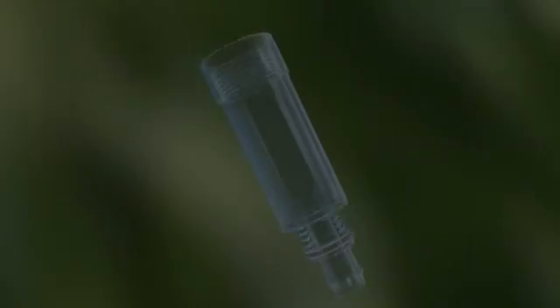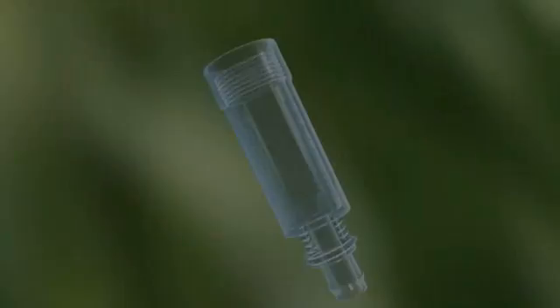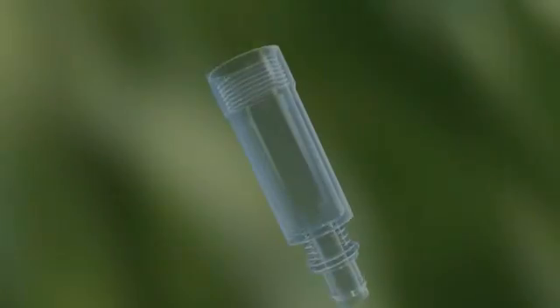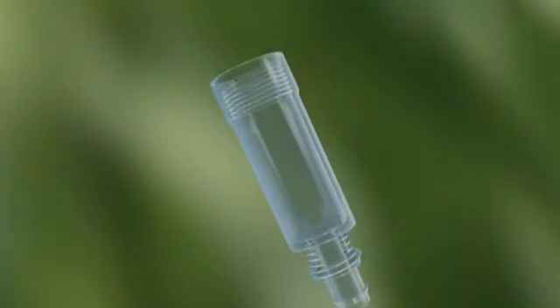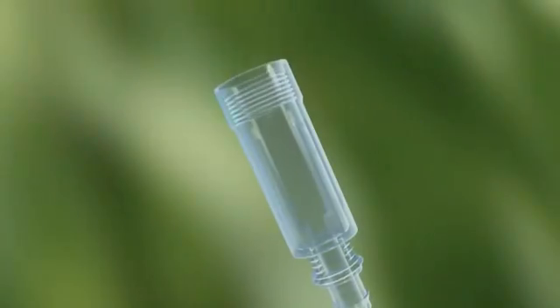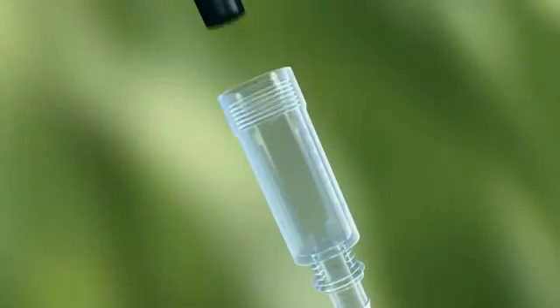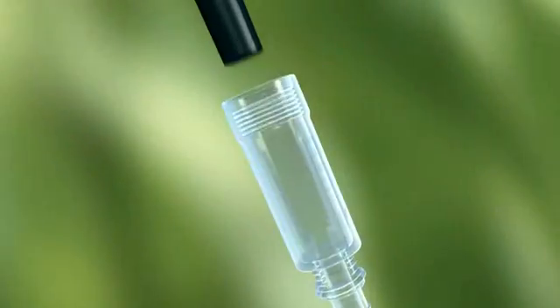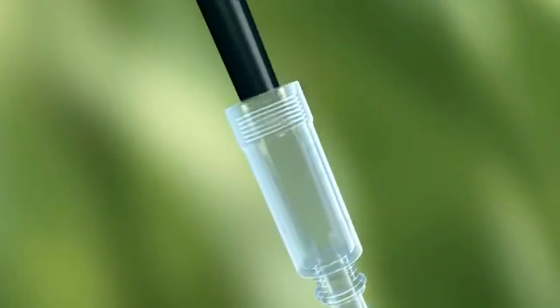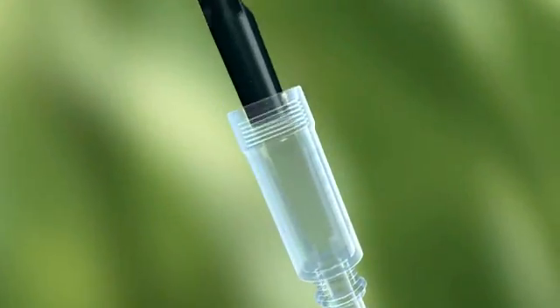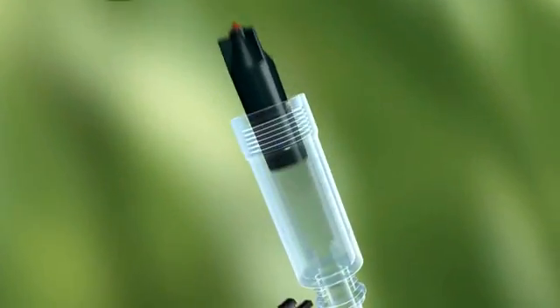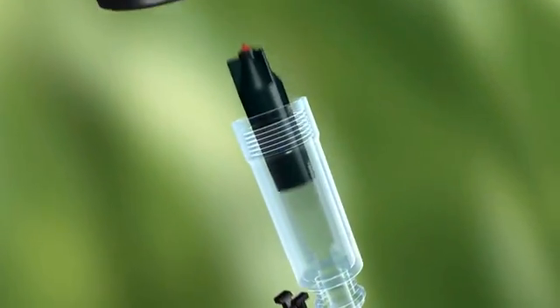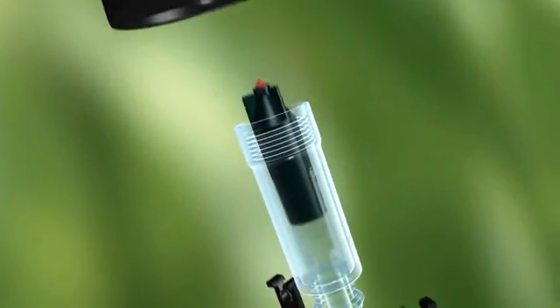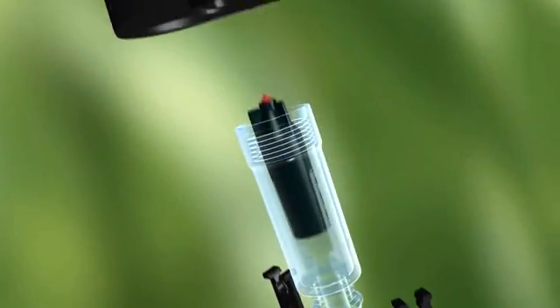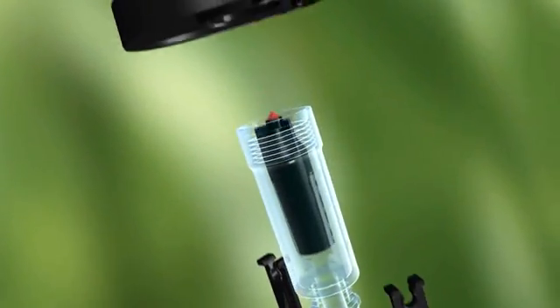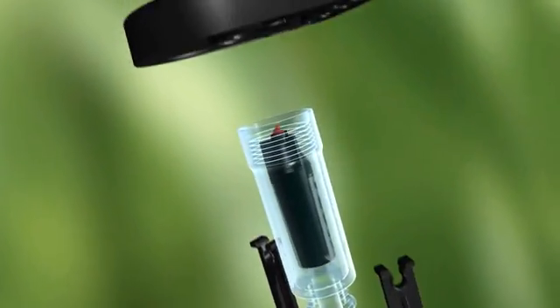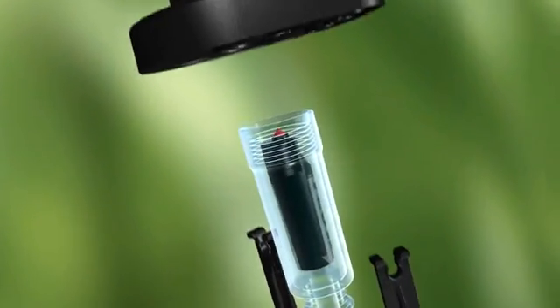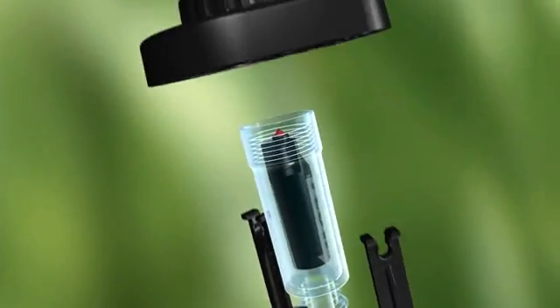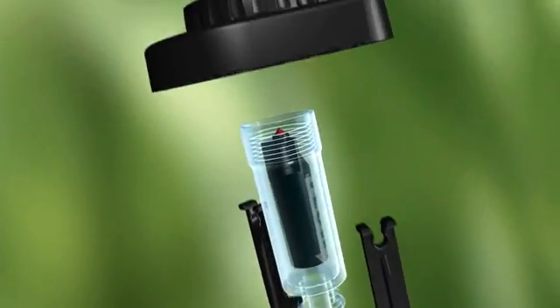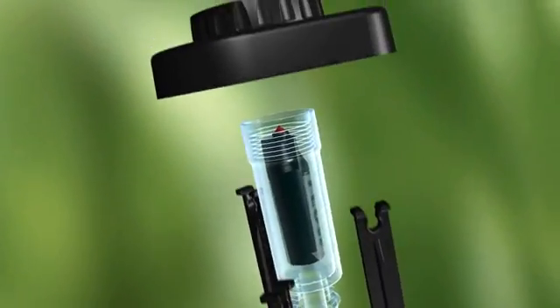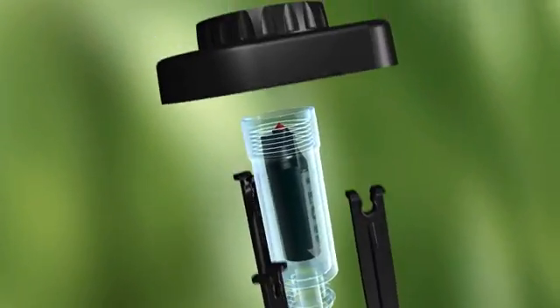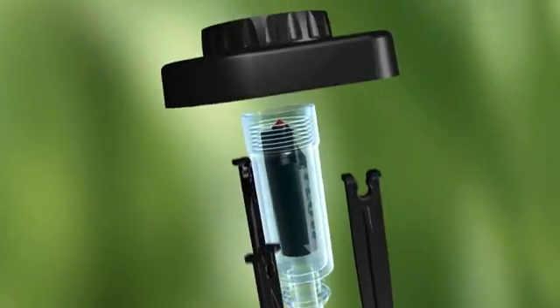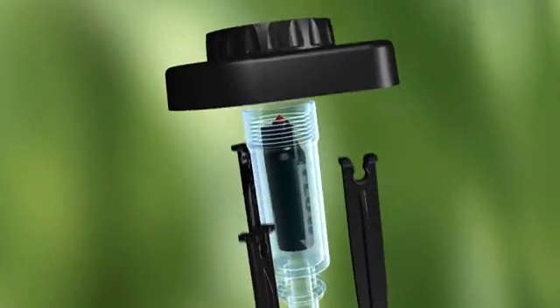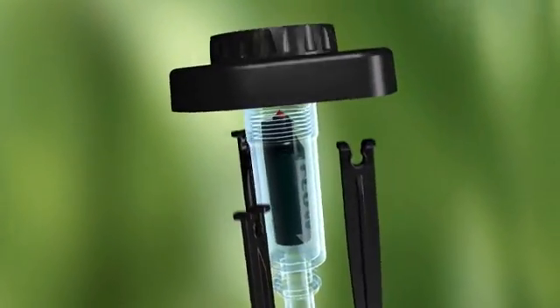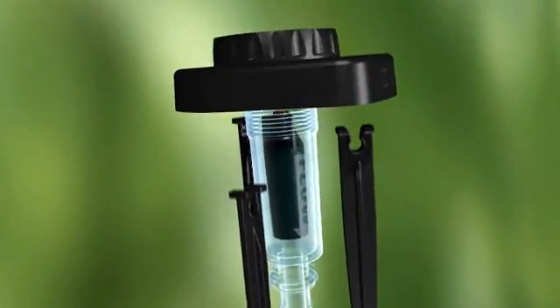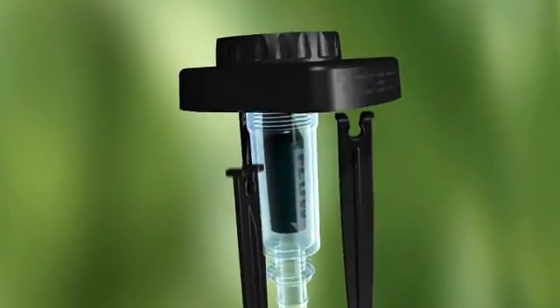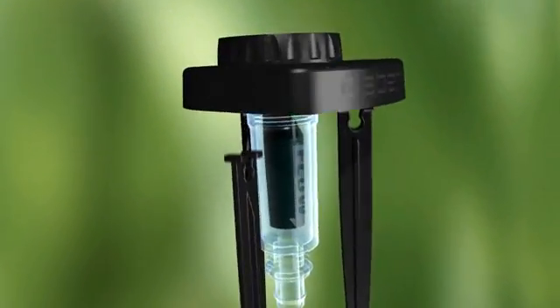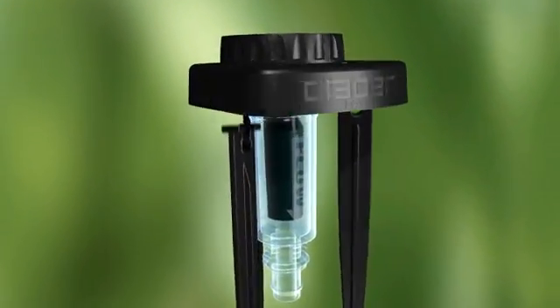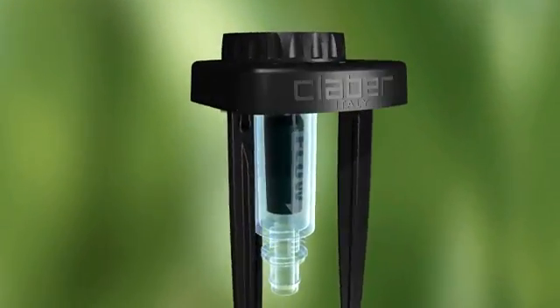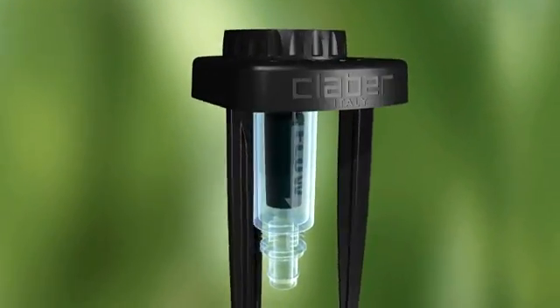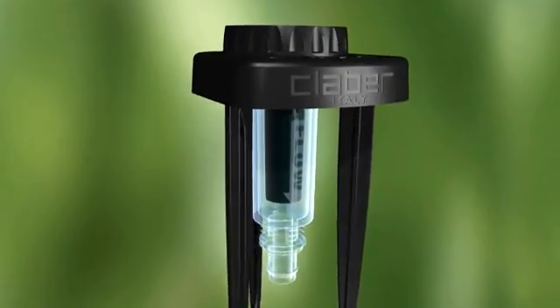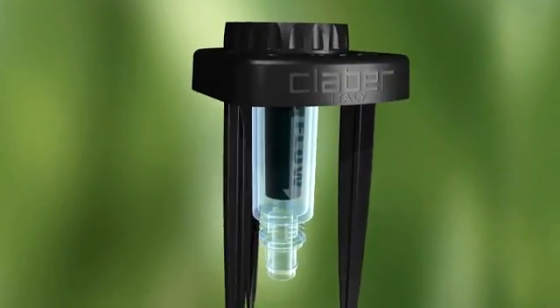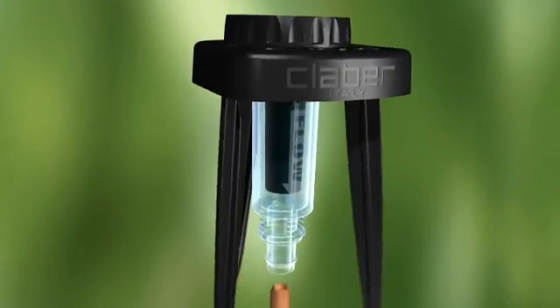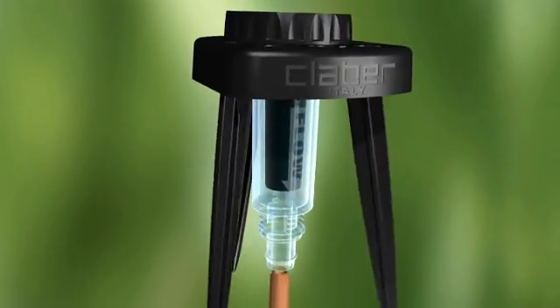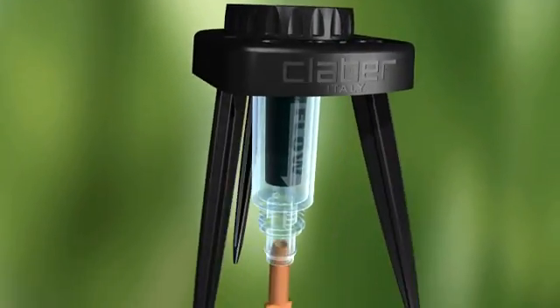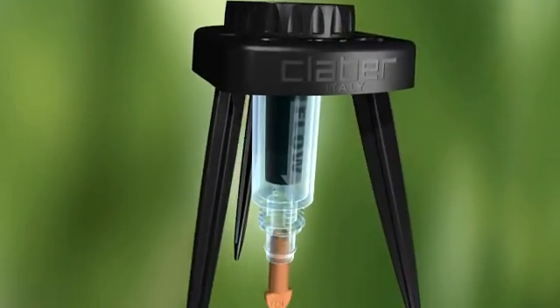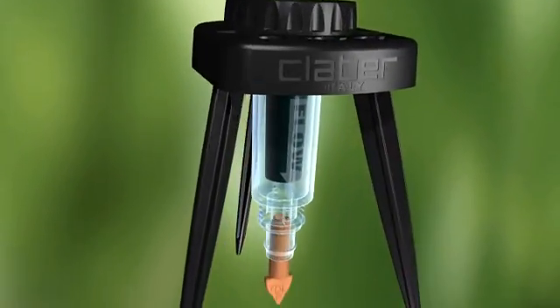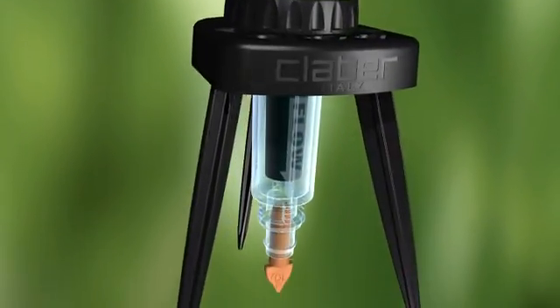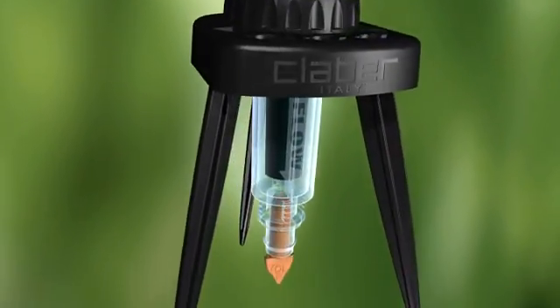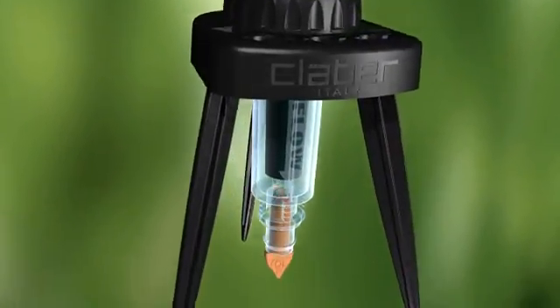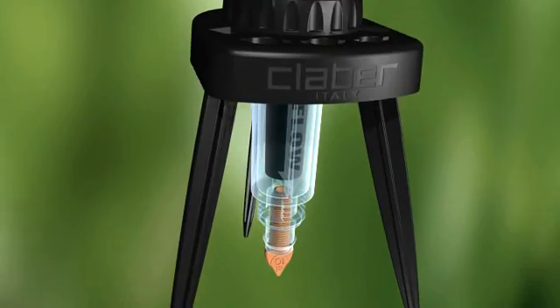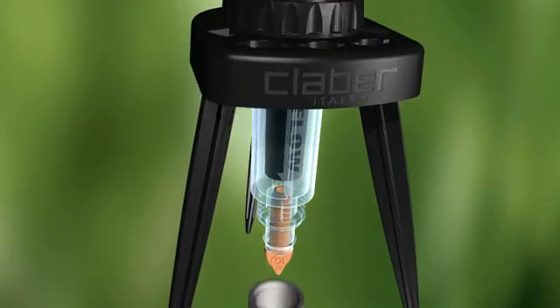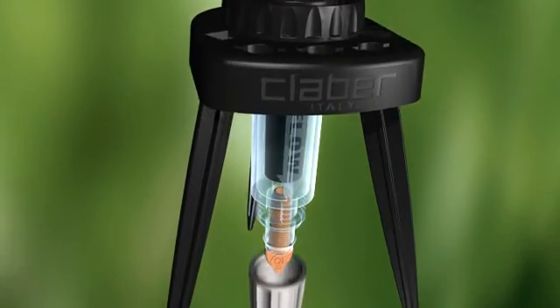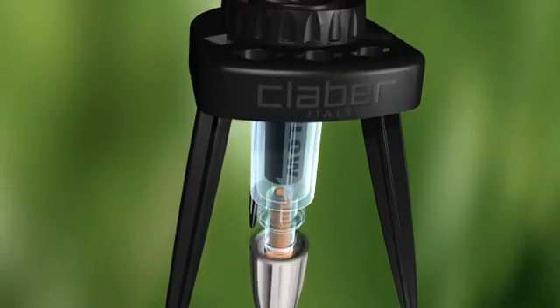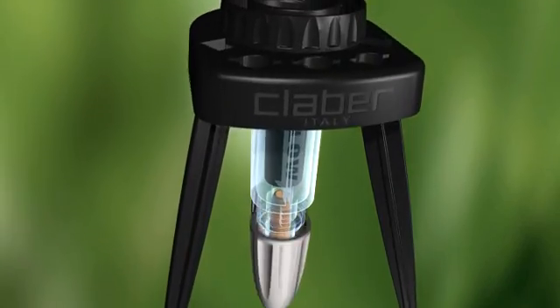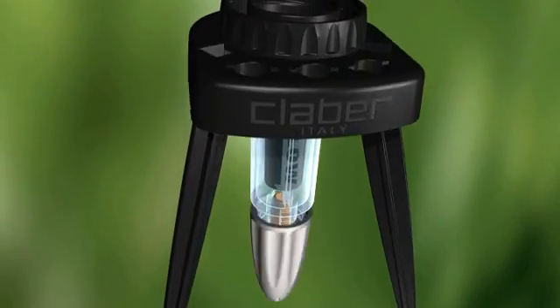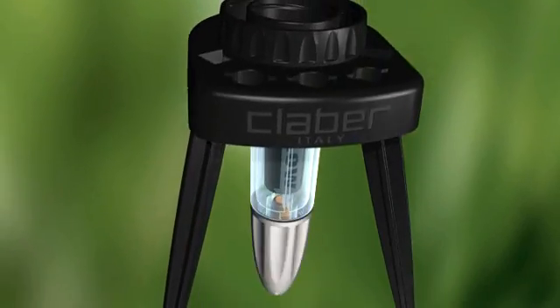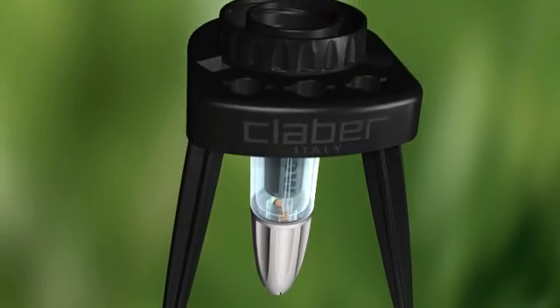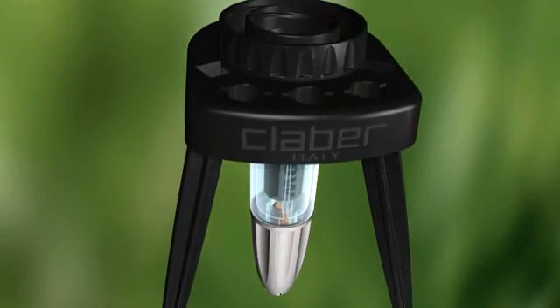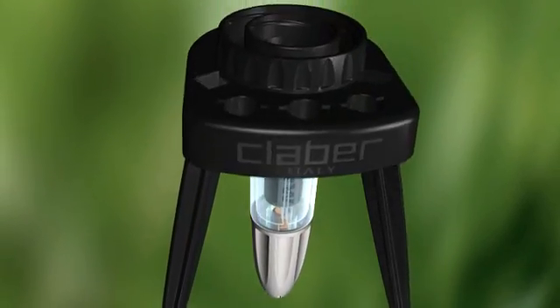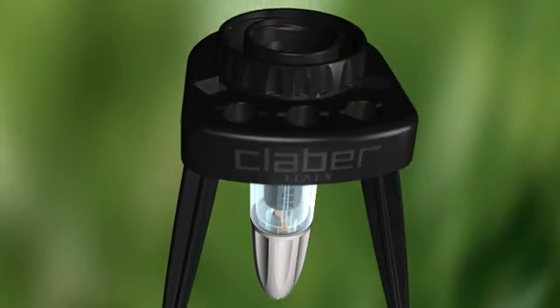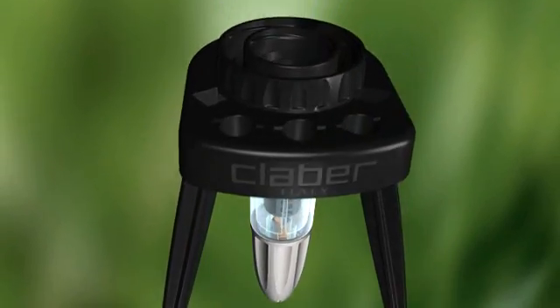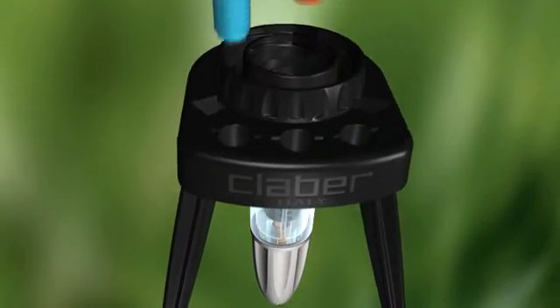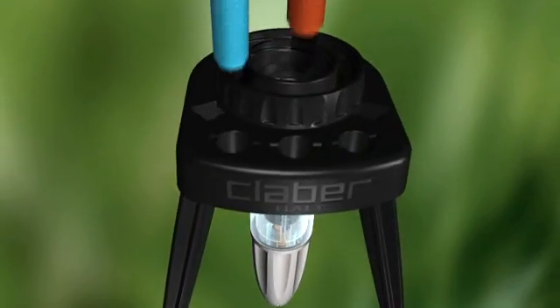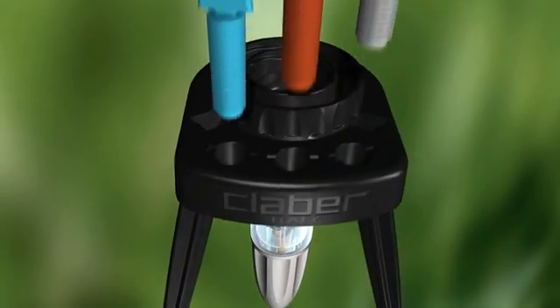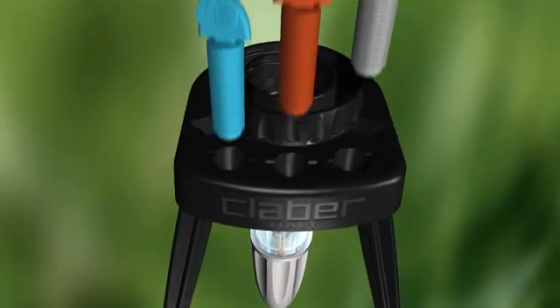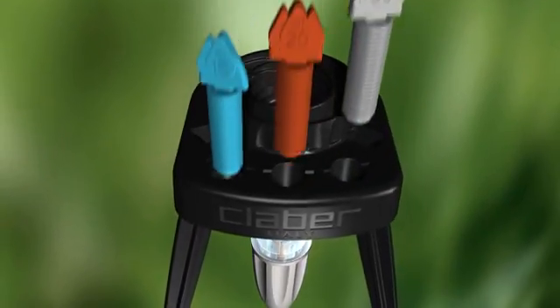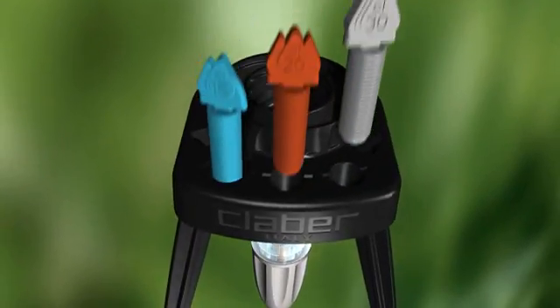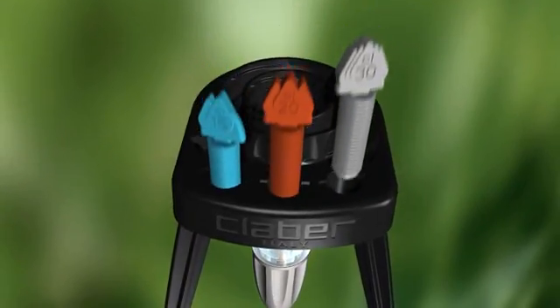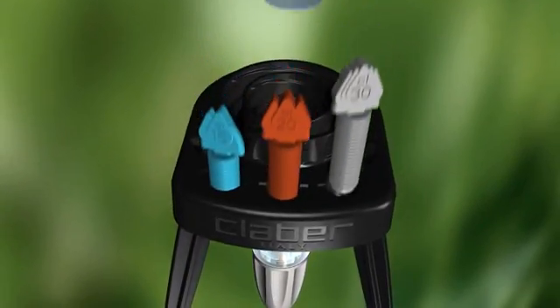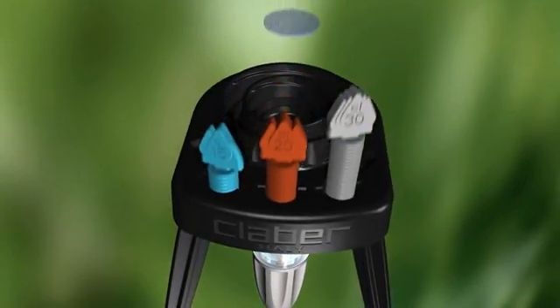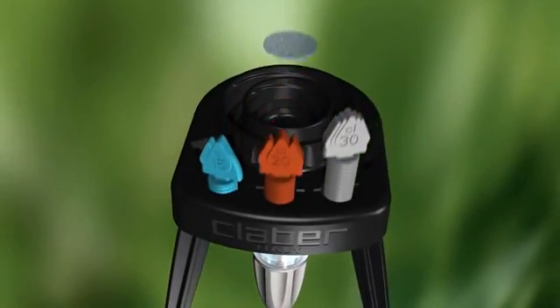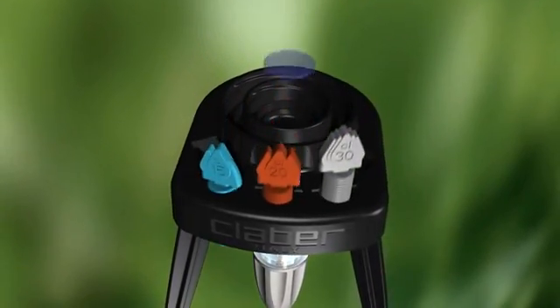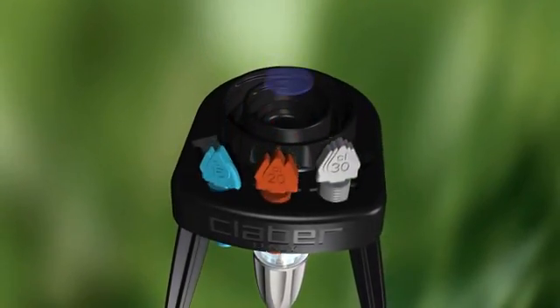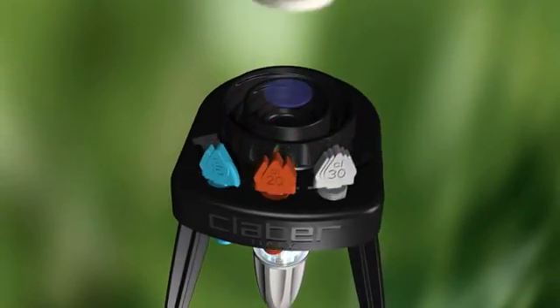But now, Clabber has come up with an innovative, versatile and simple answer: Idris, the automatic dripper.